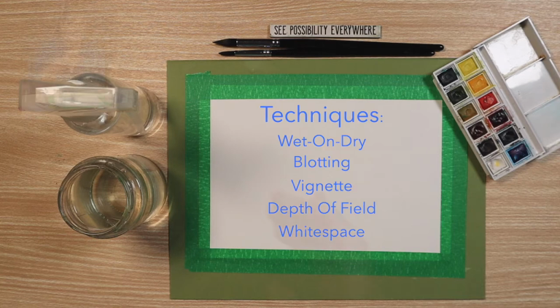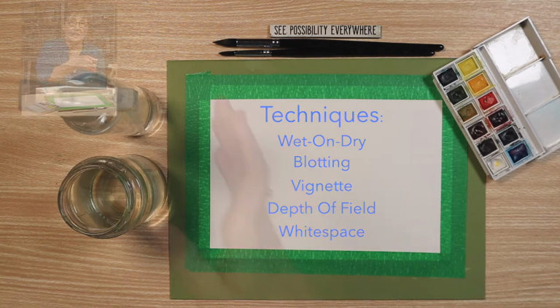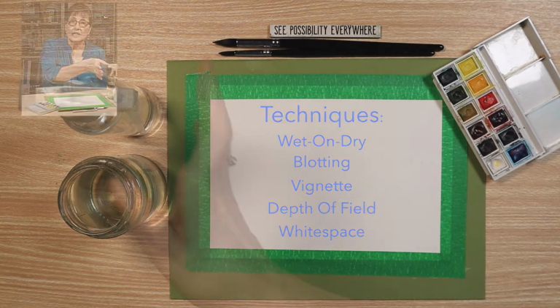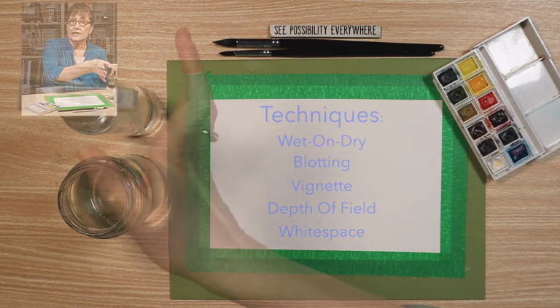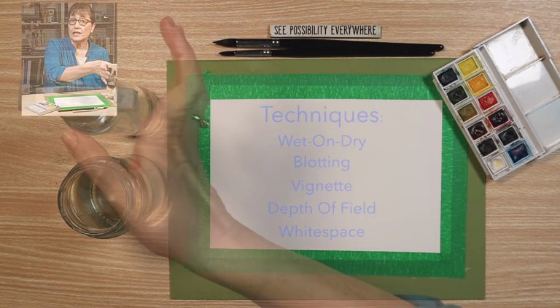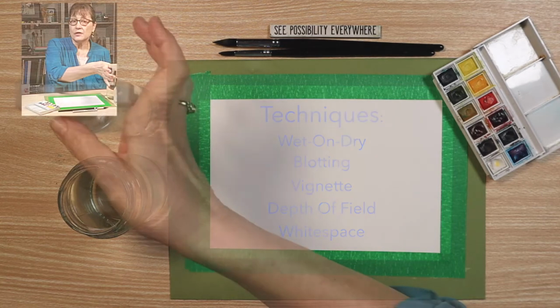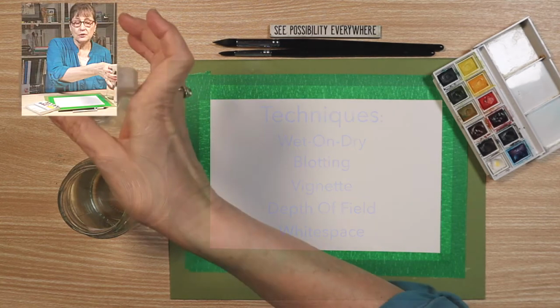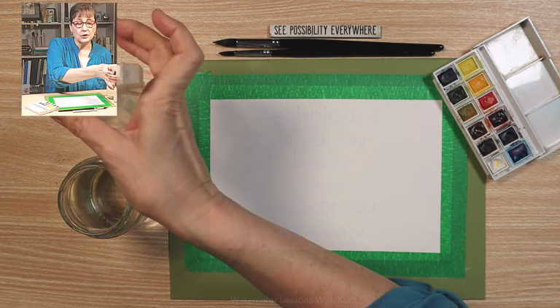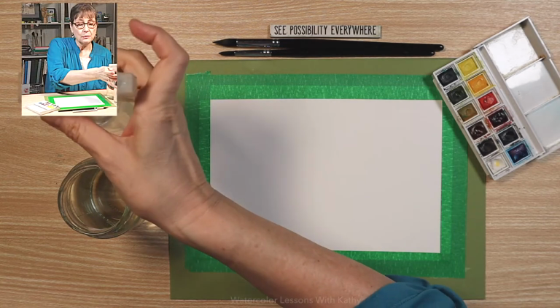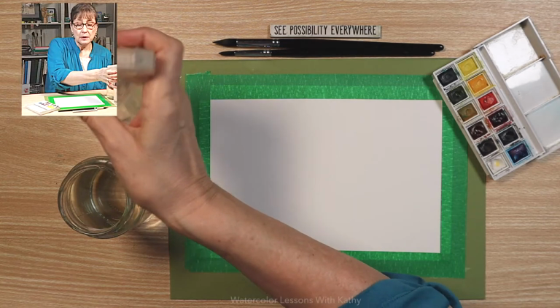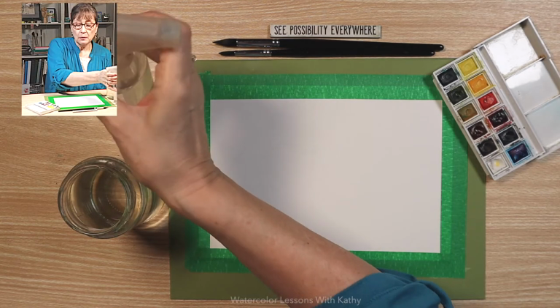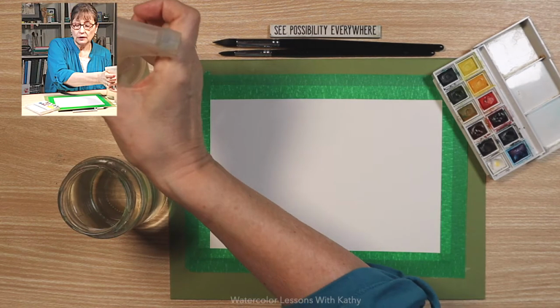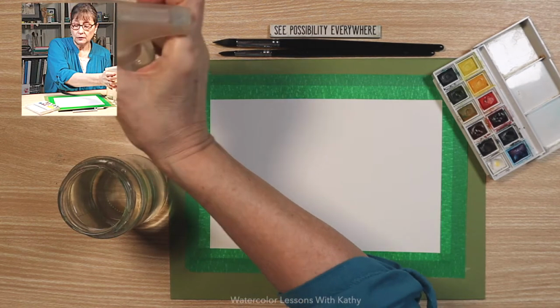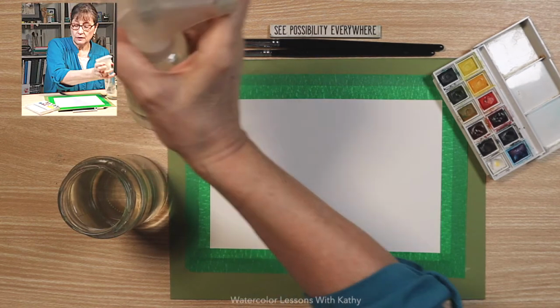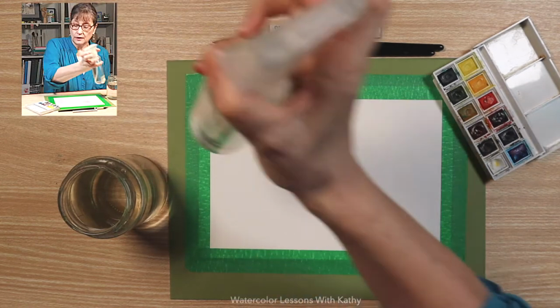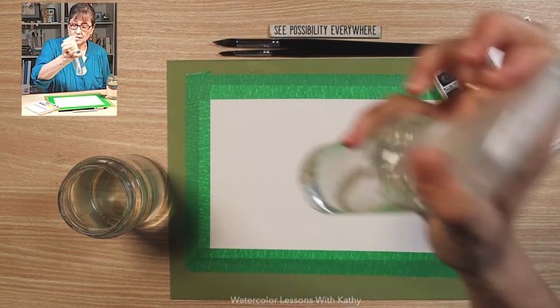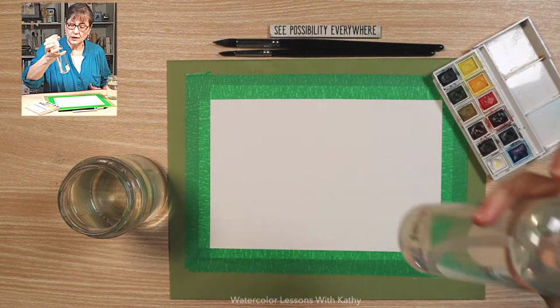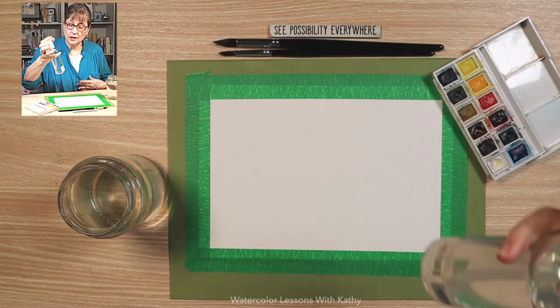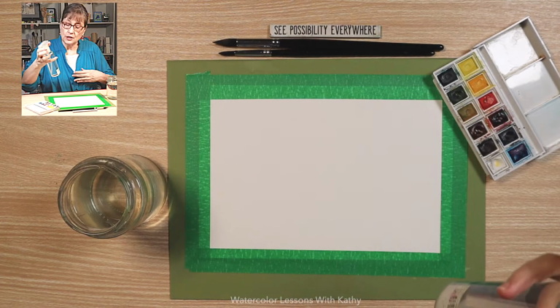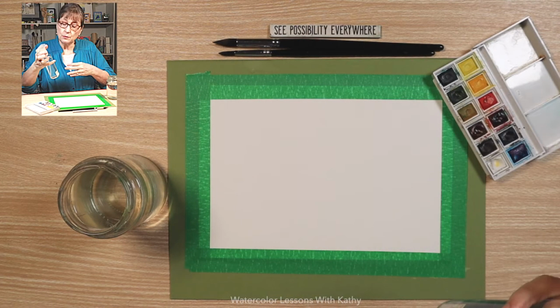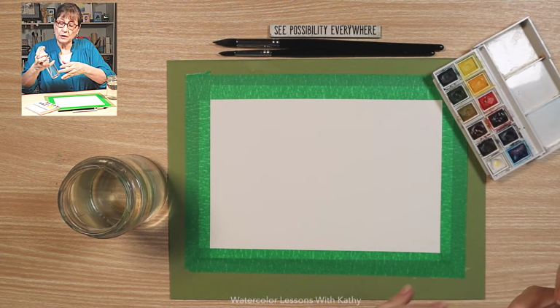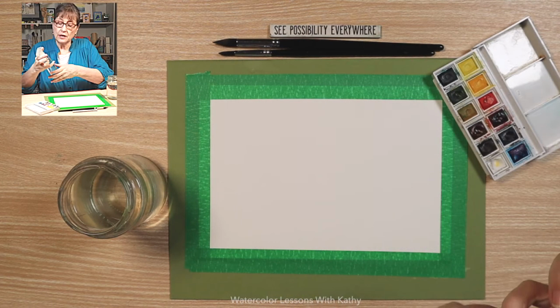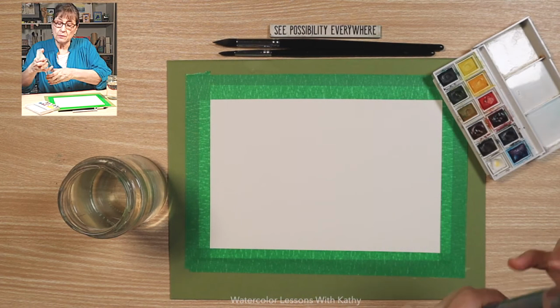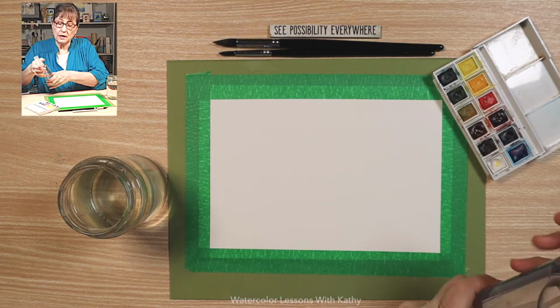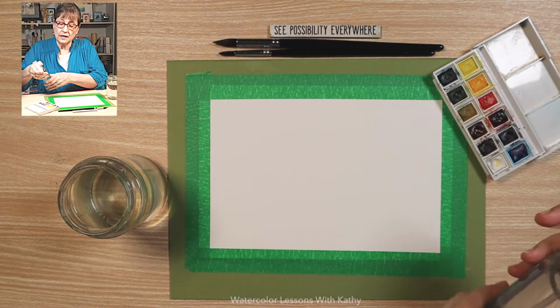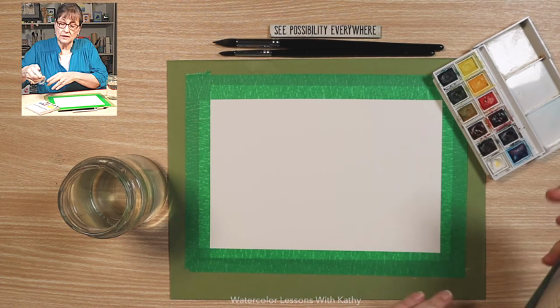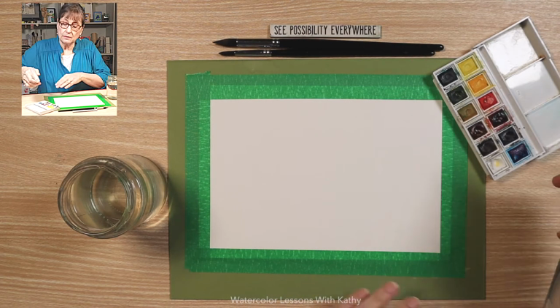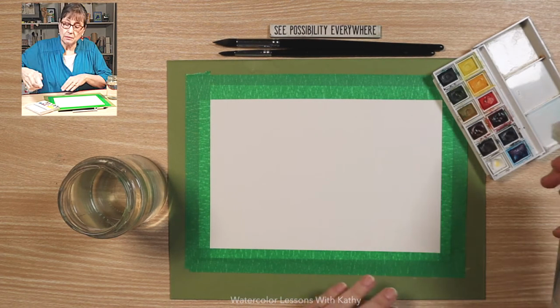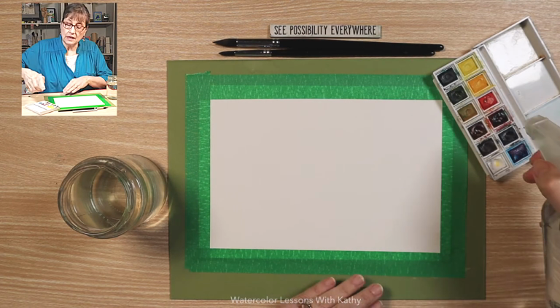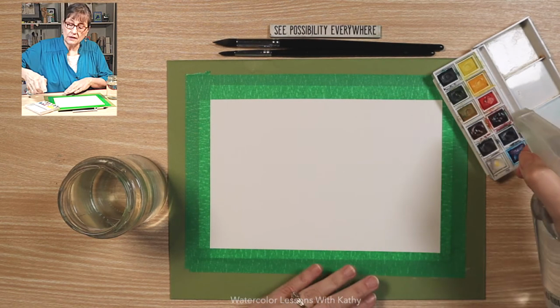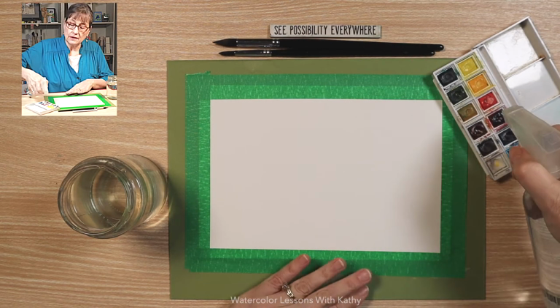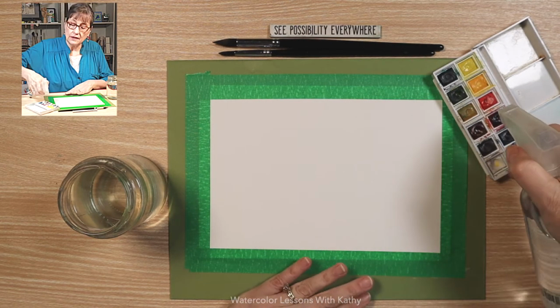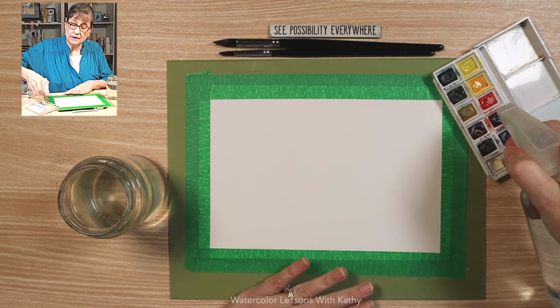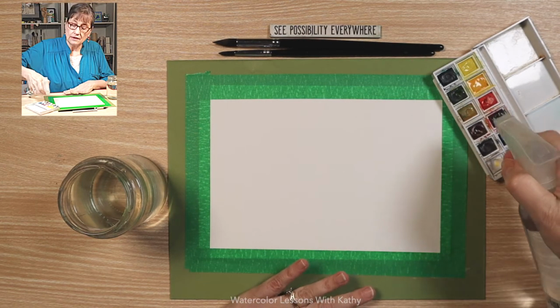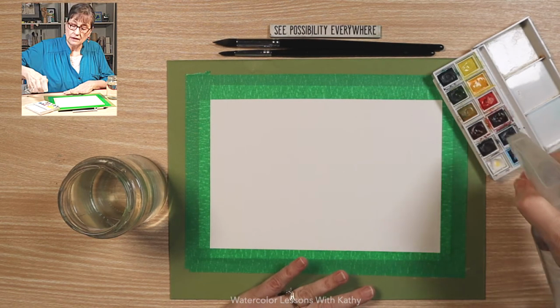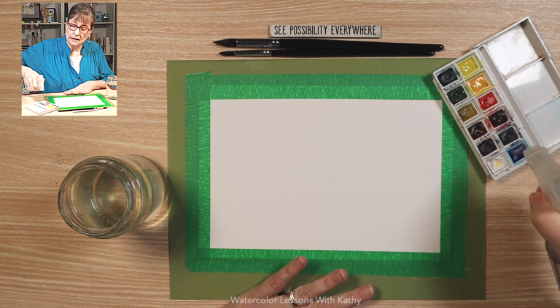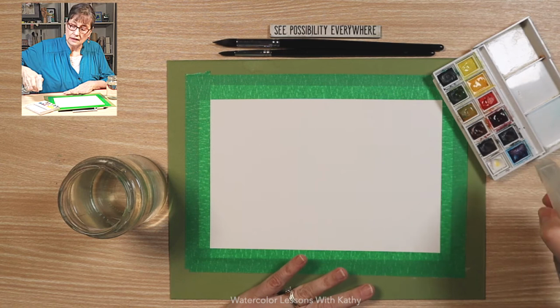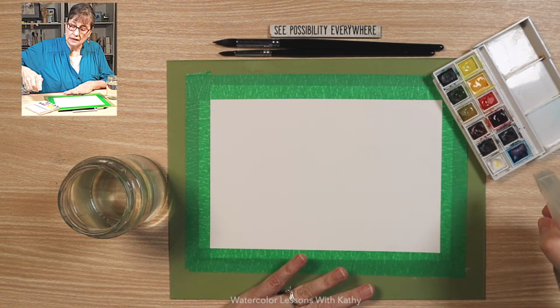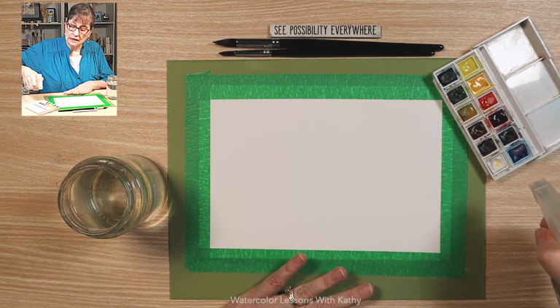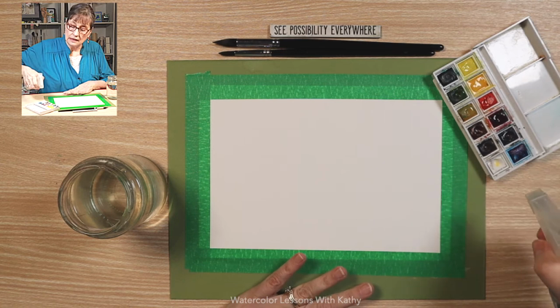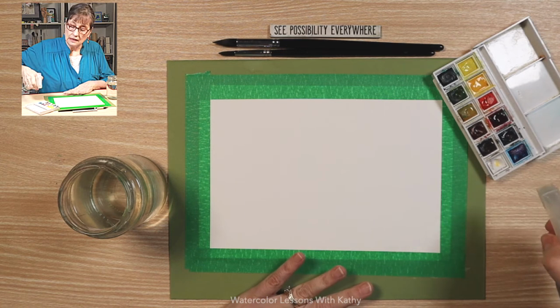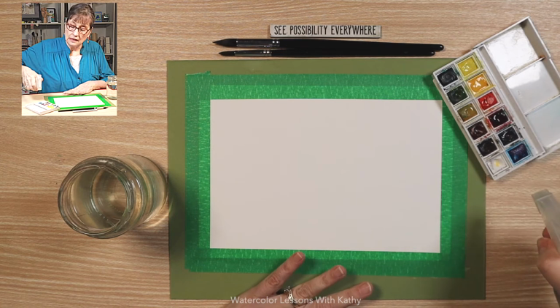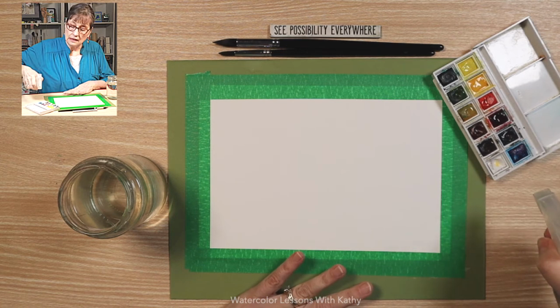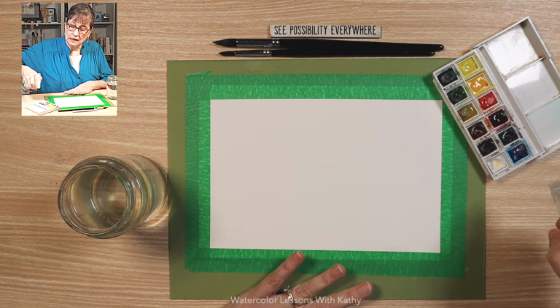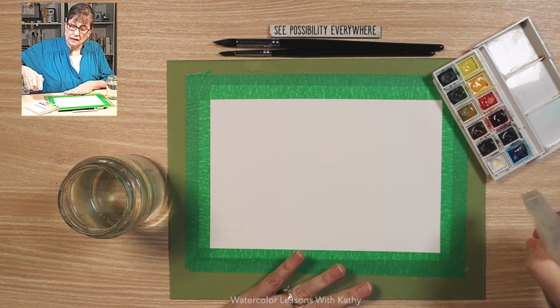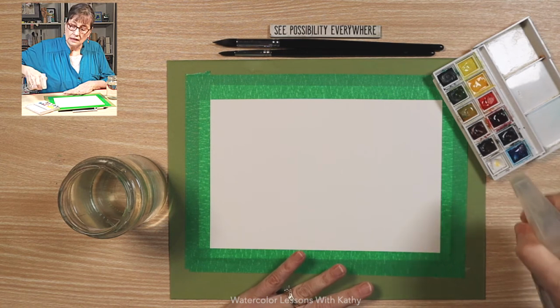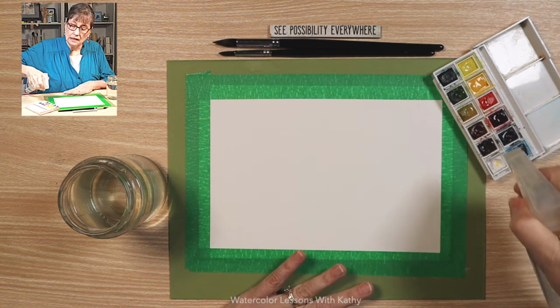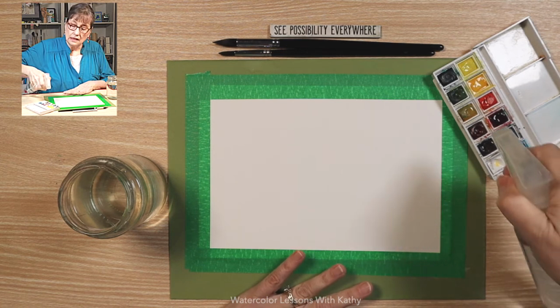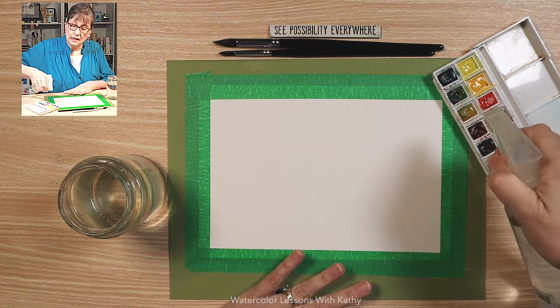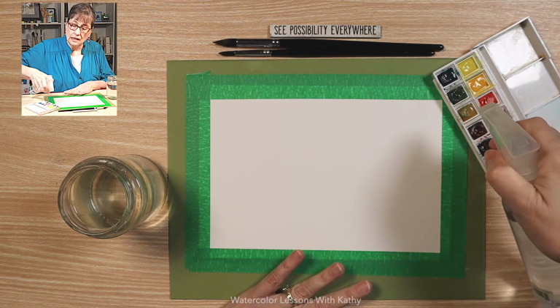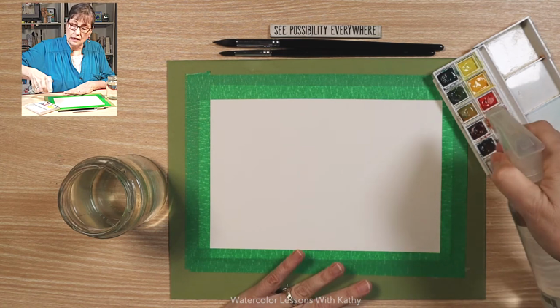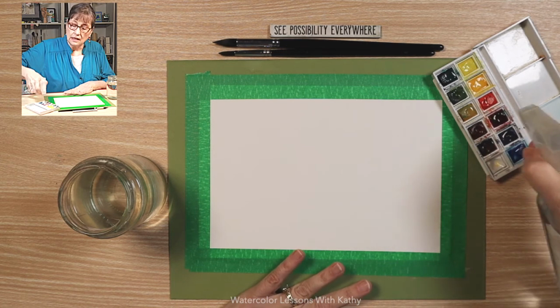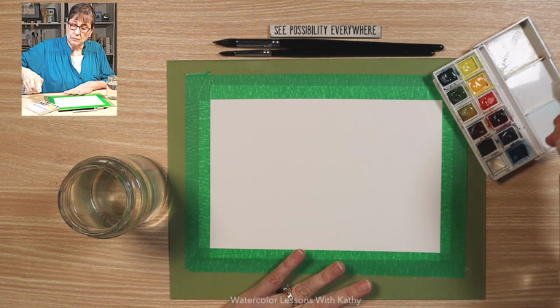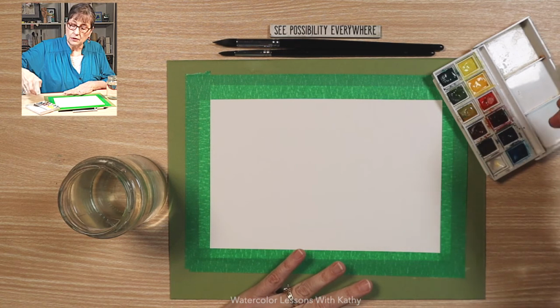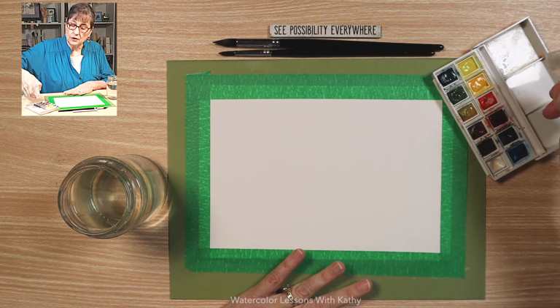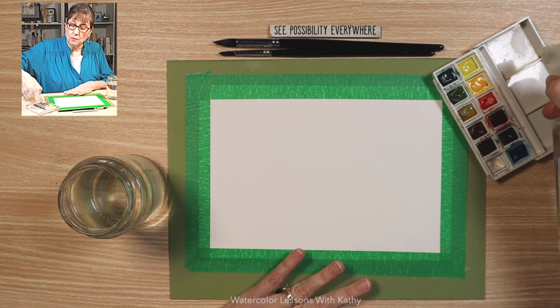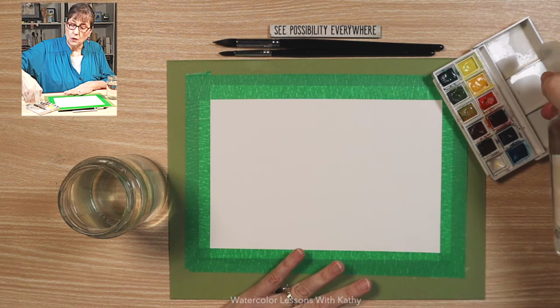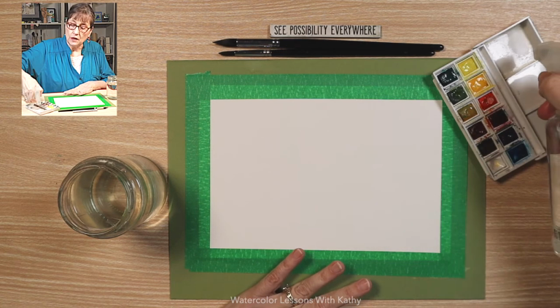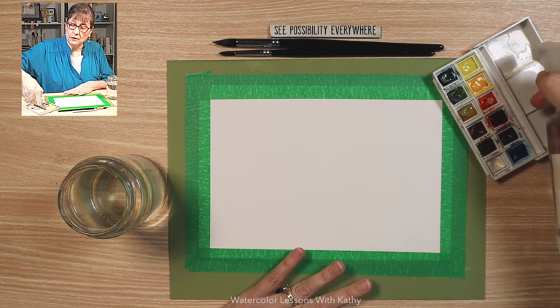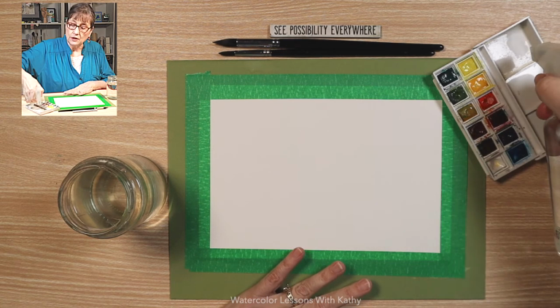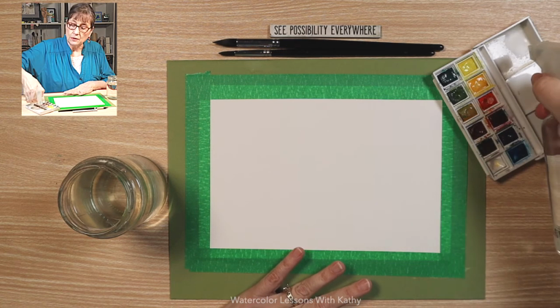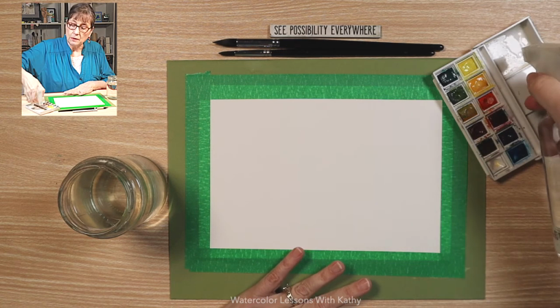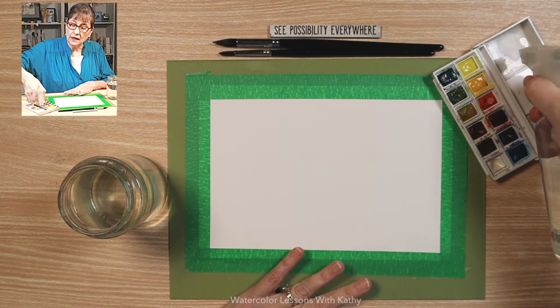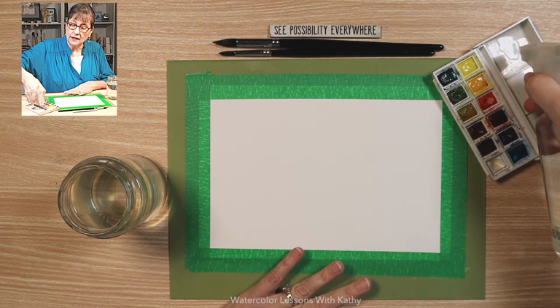Take your spray bottle, spray your pans of paint, and put some water in your palette.